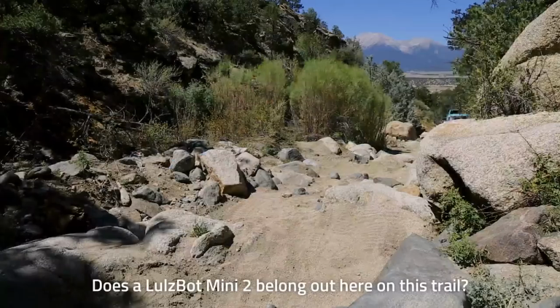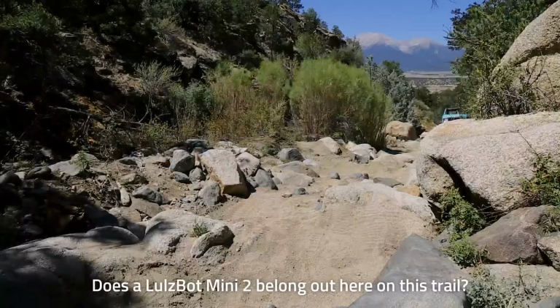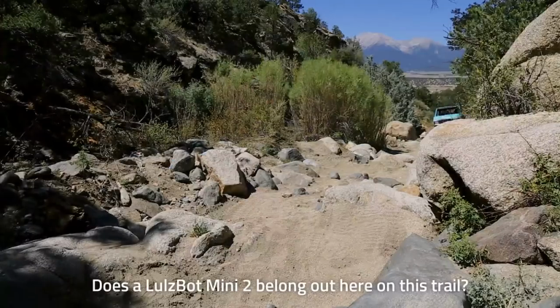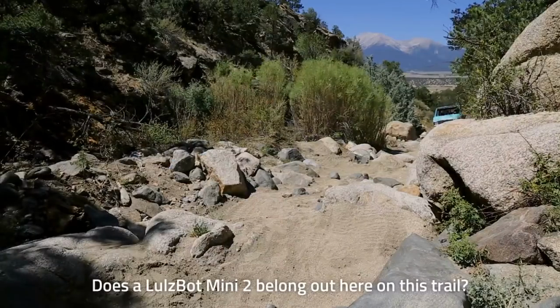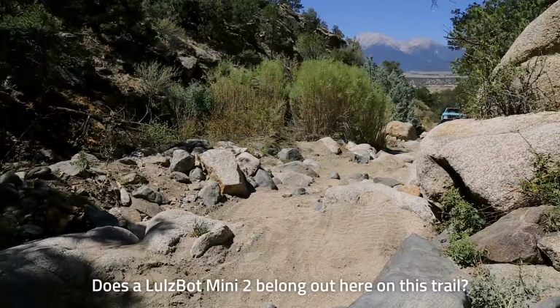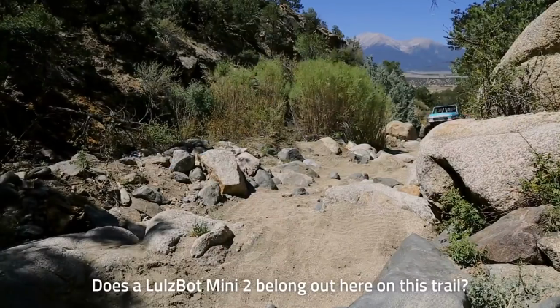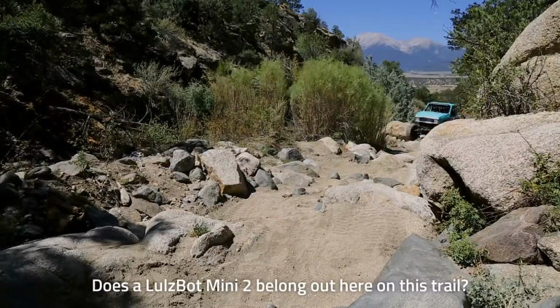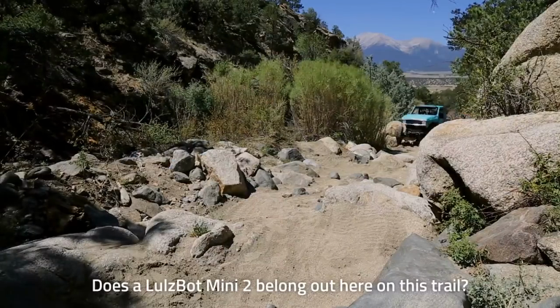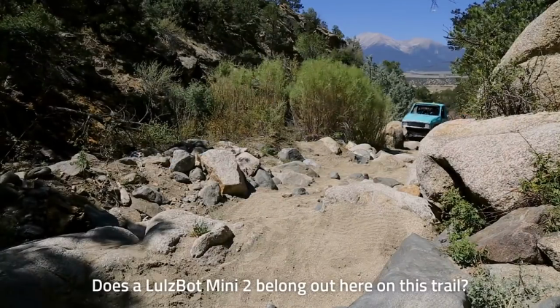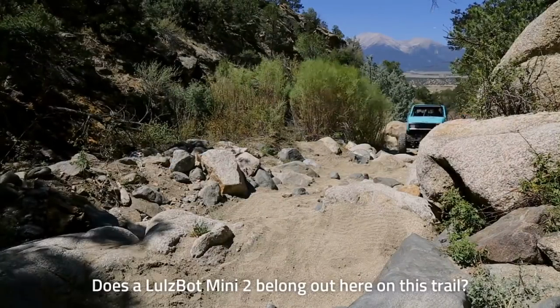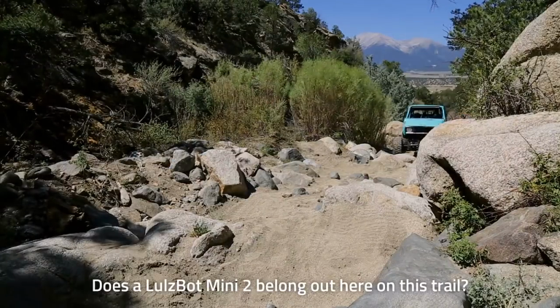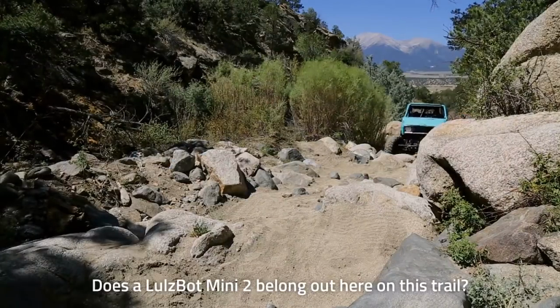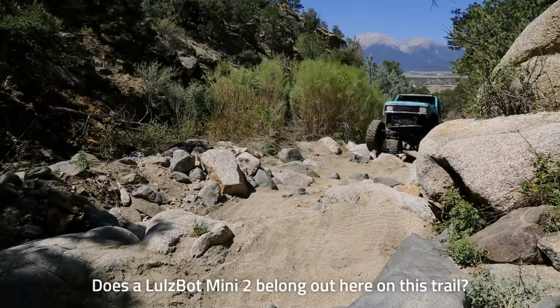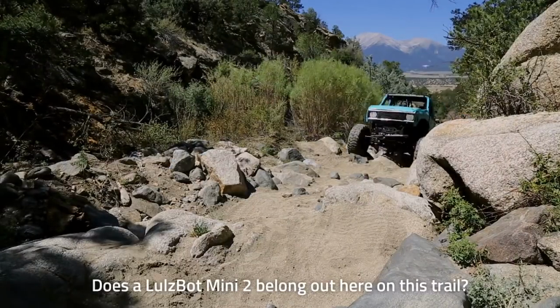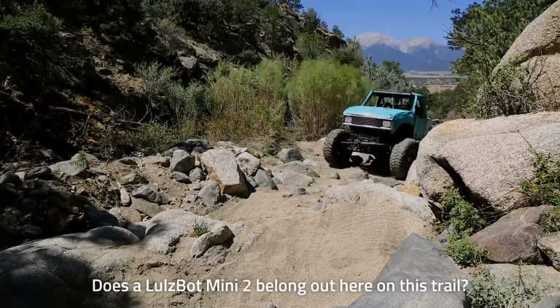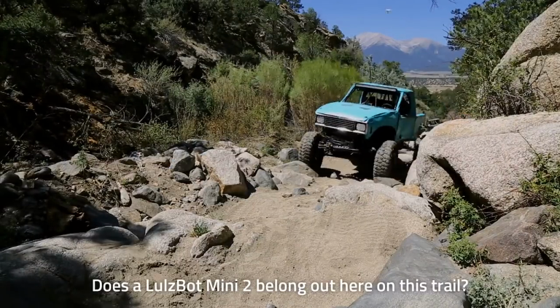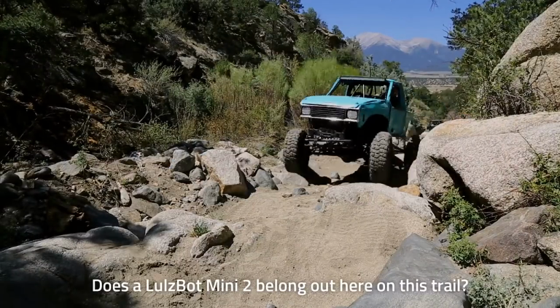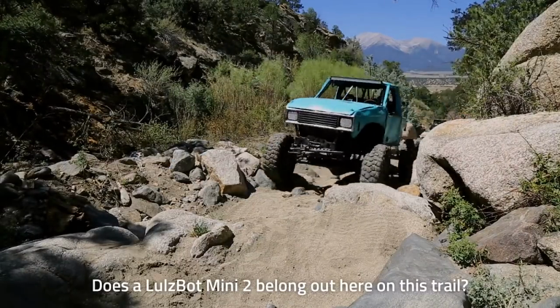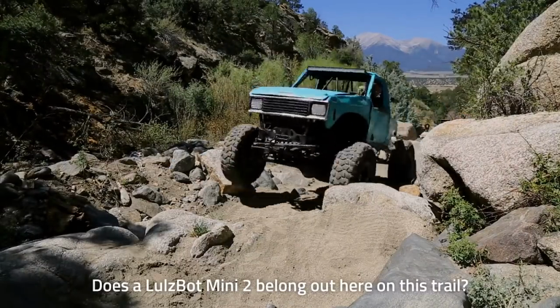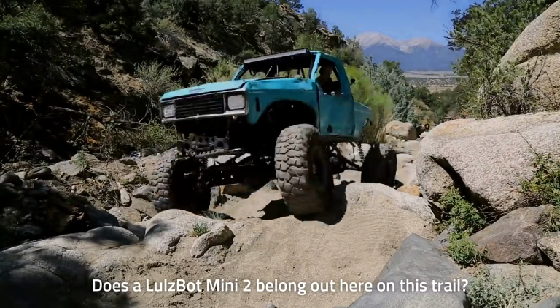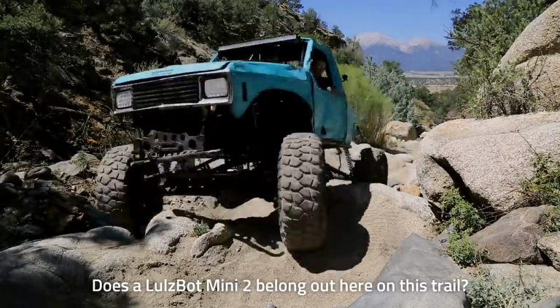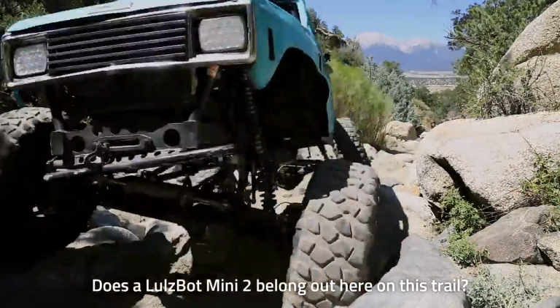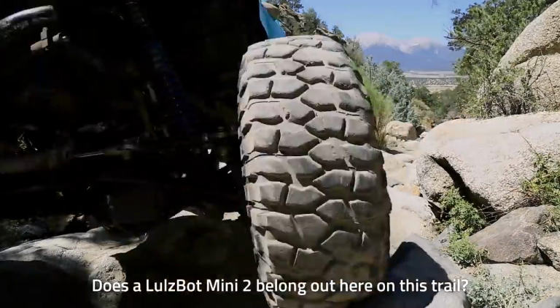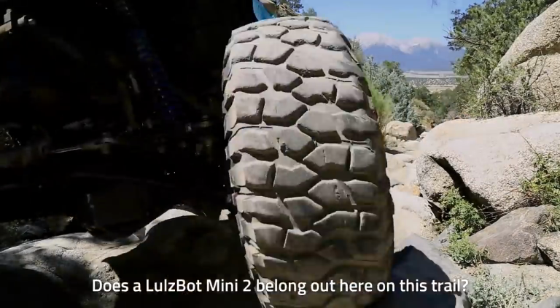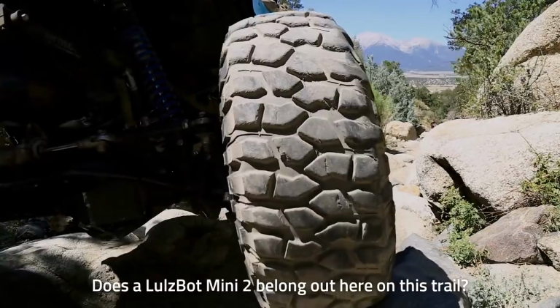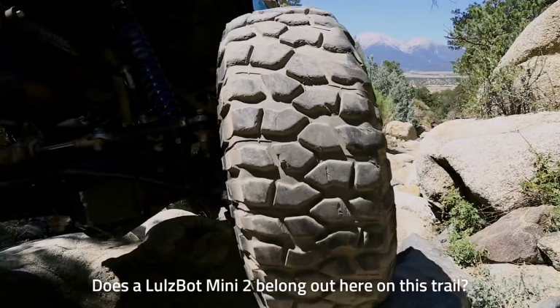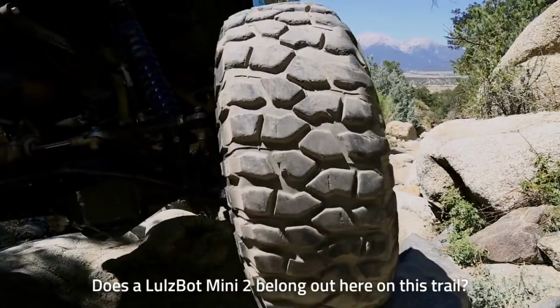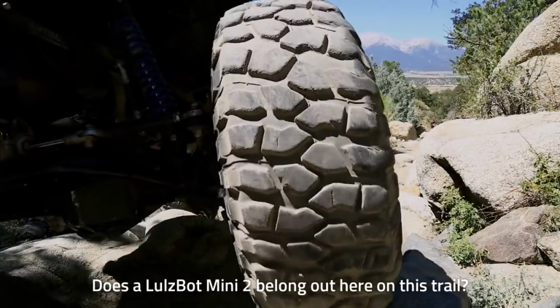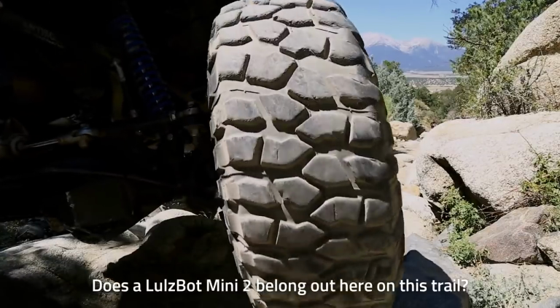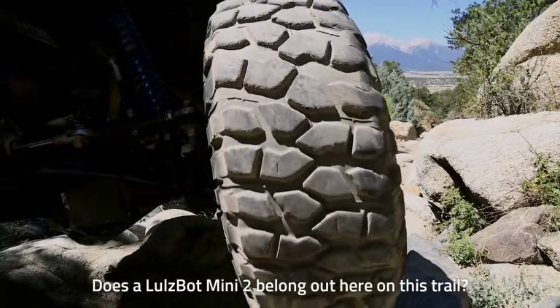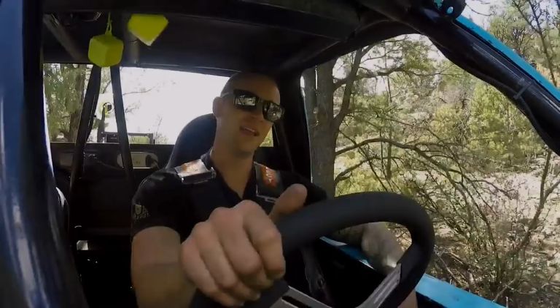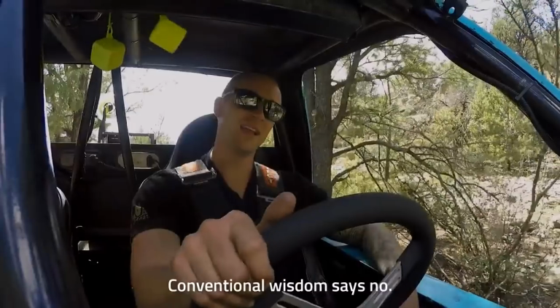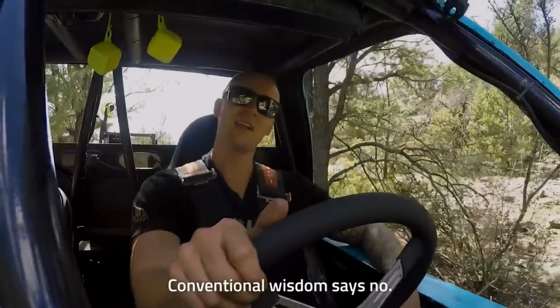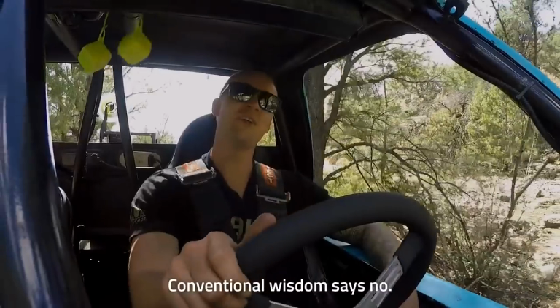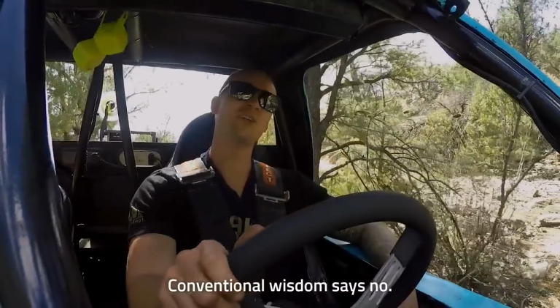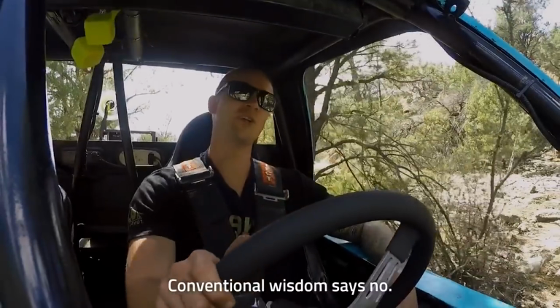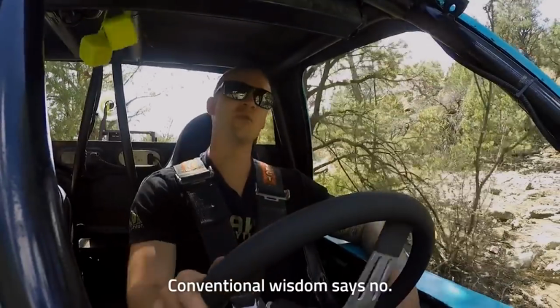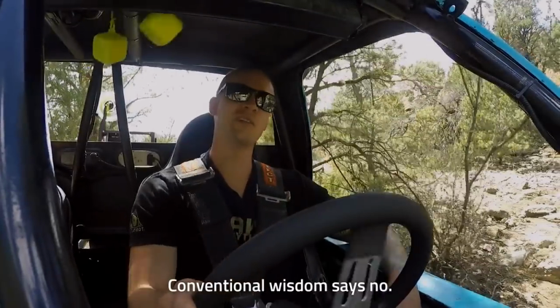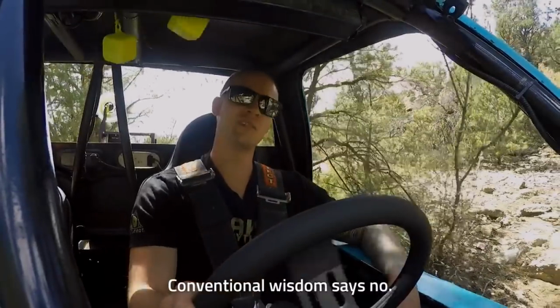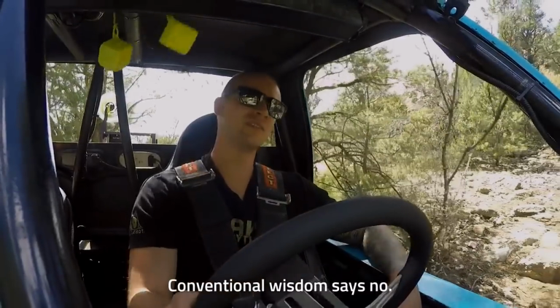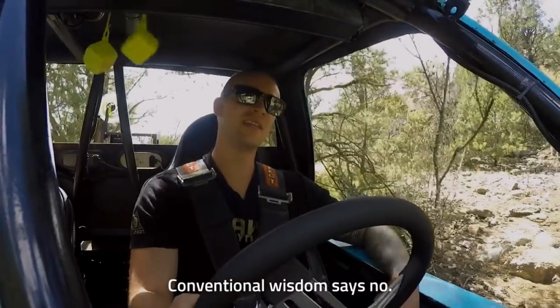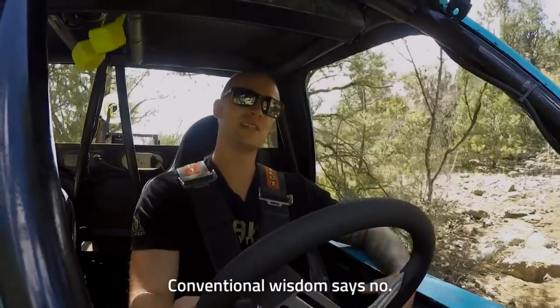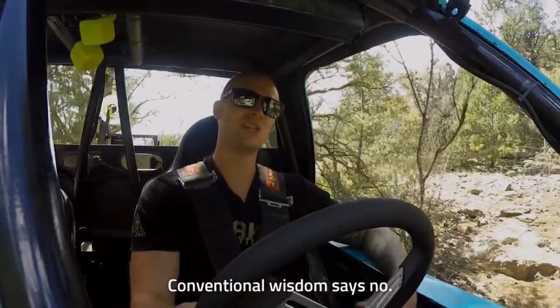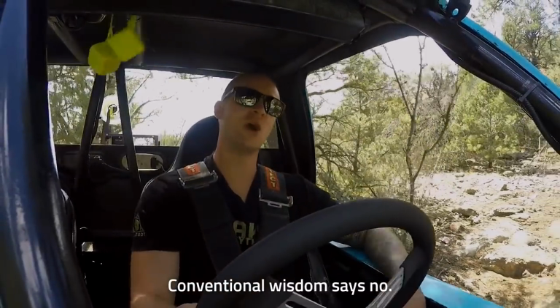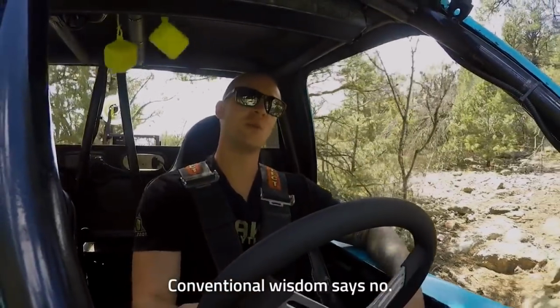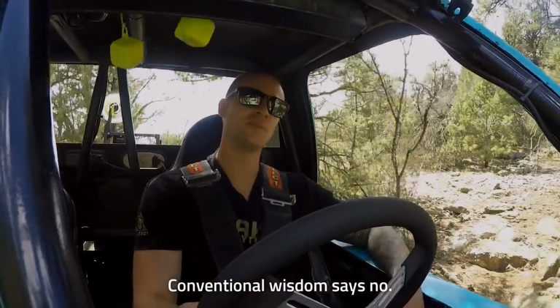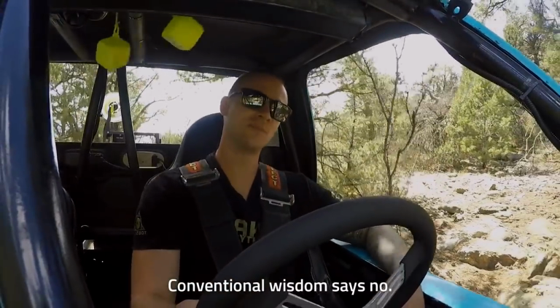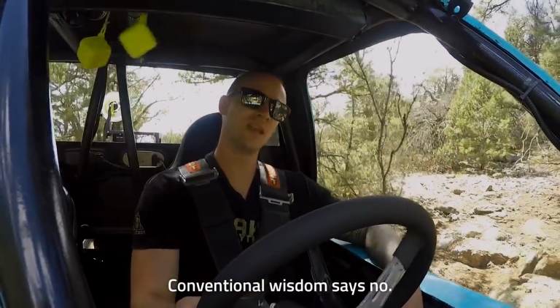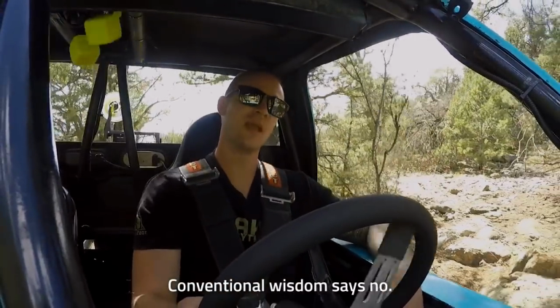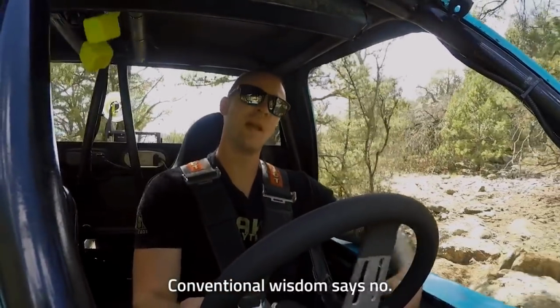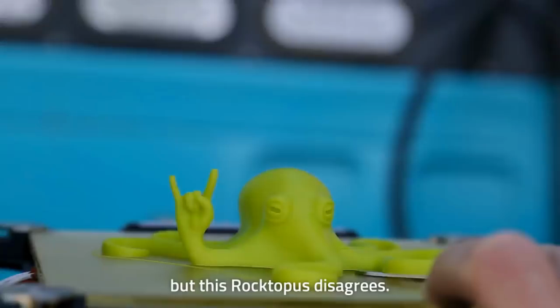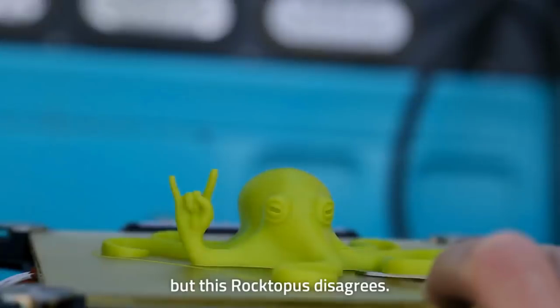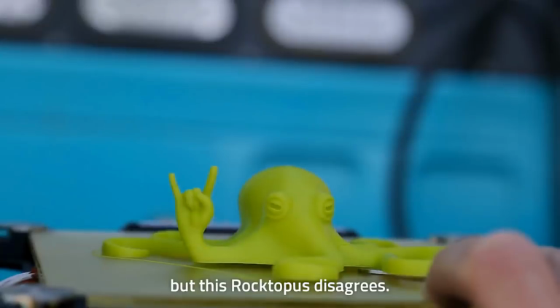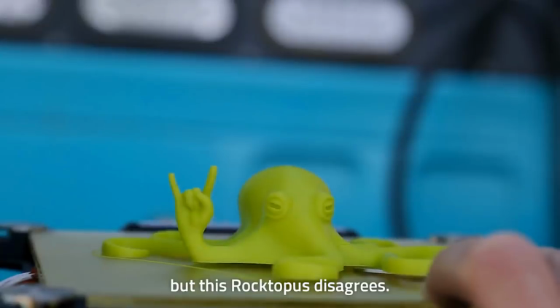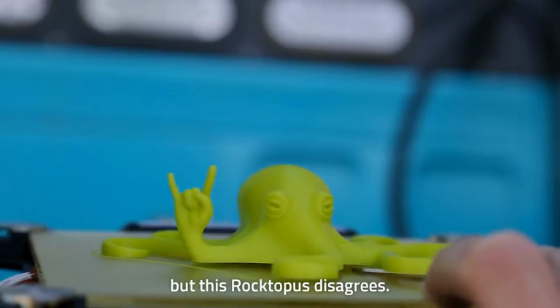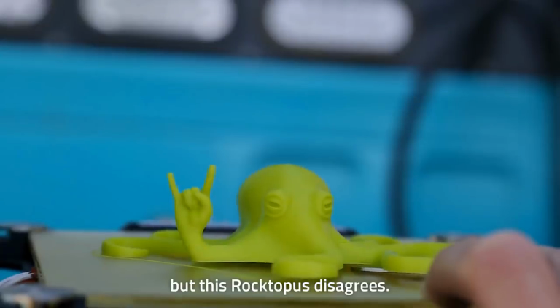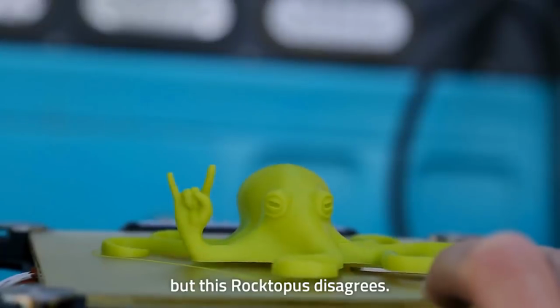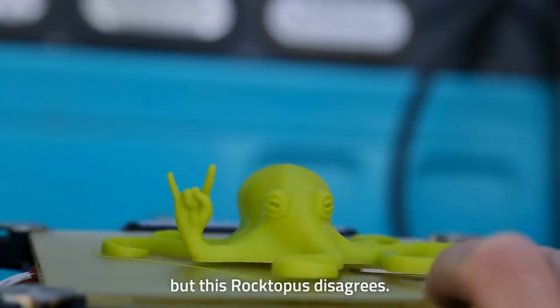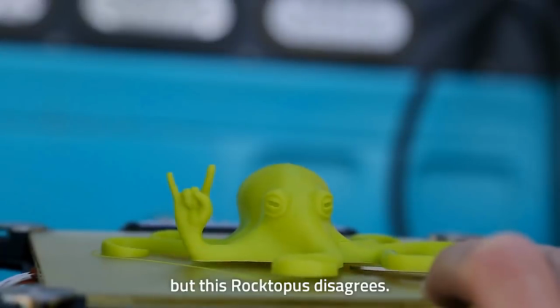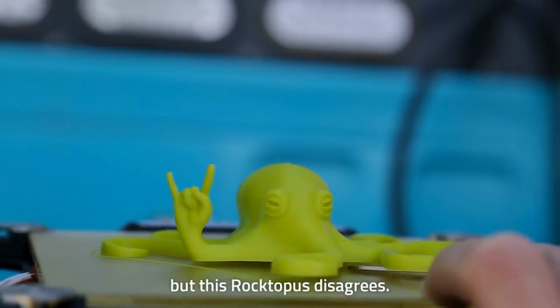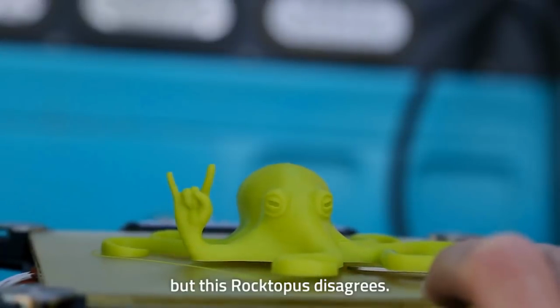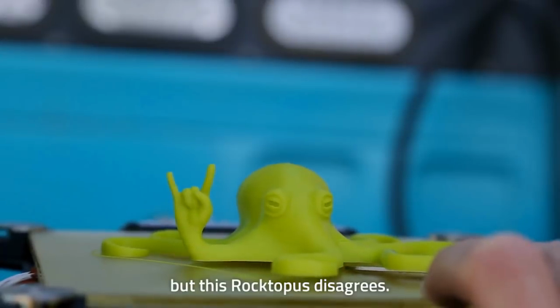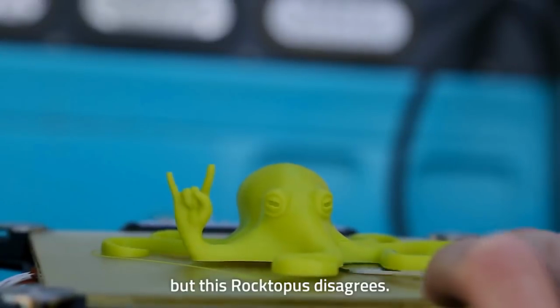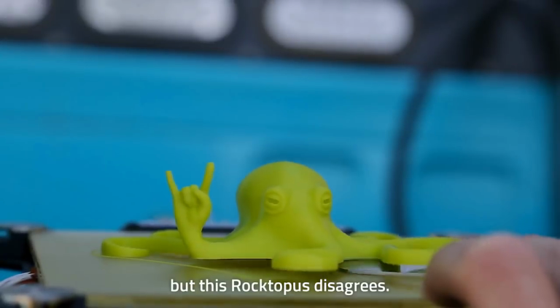Does a Lulzbot Mini 2 belong out here on this trail? Conventional wisdom says no. But this roctopus disagrees.